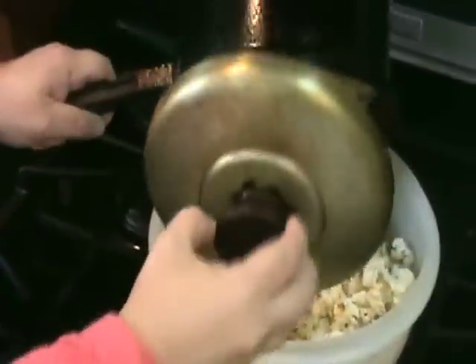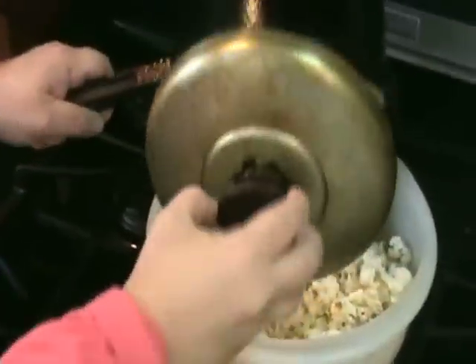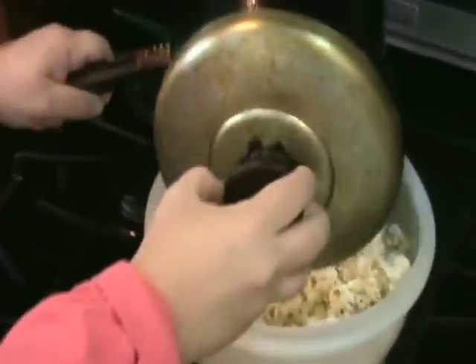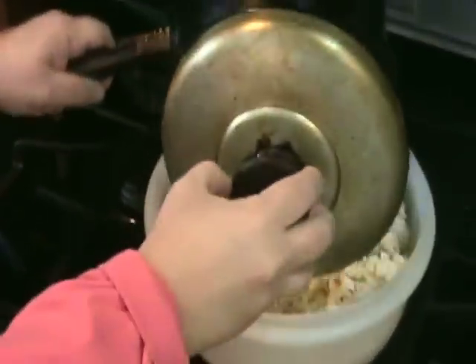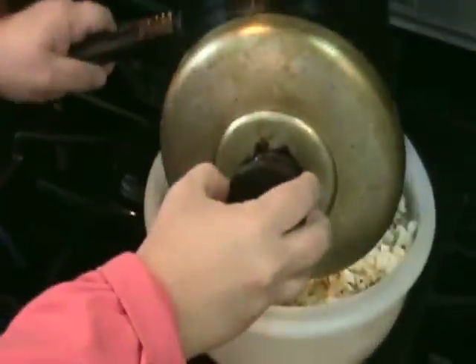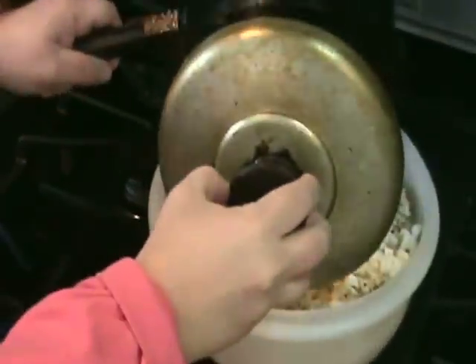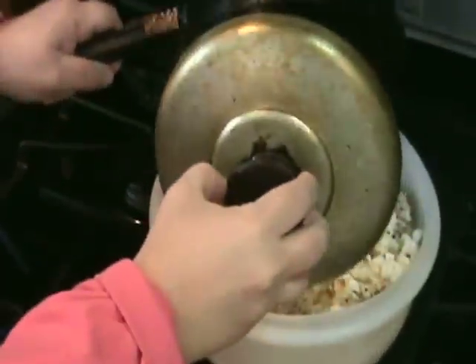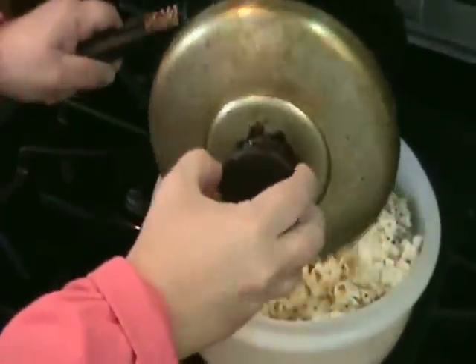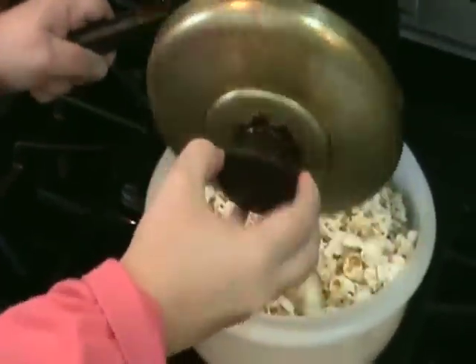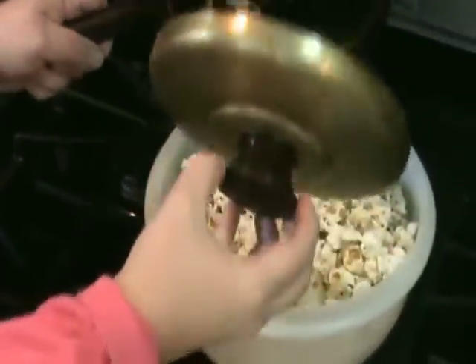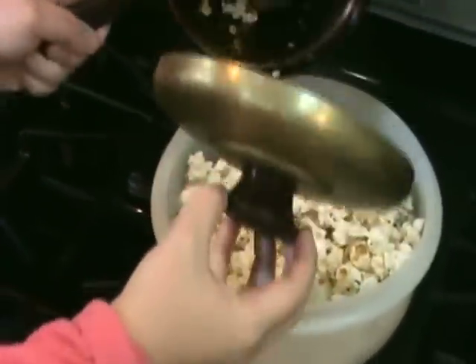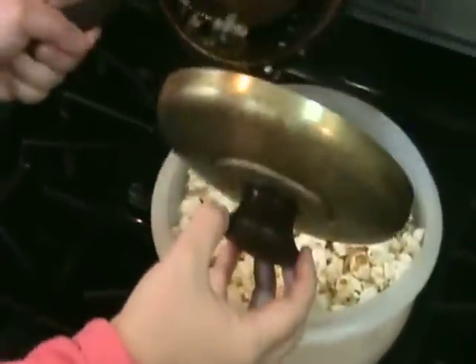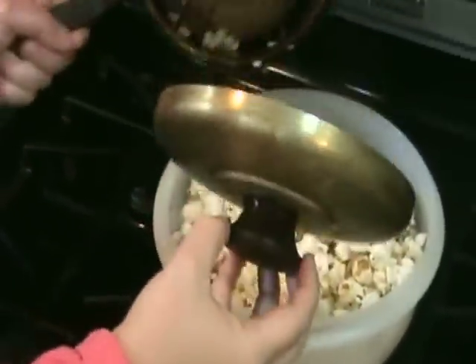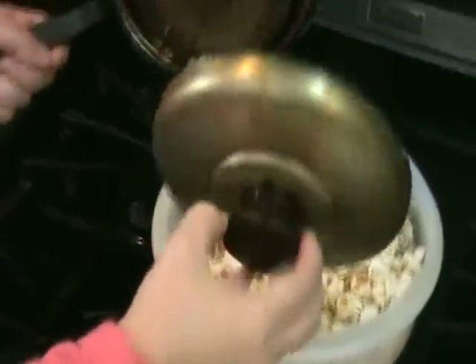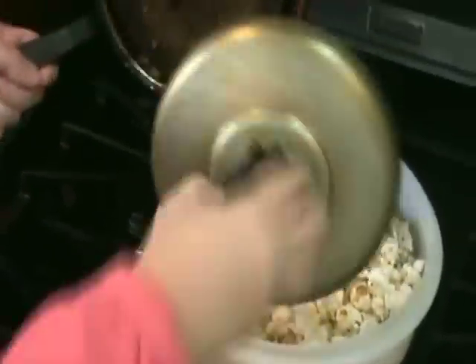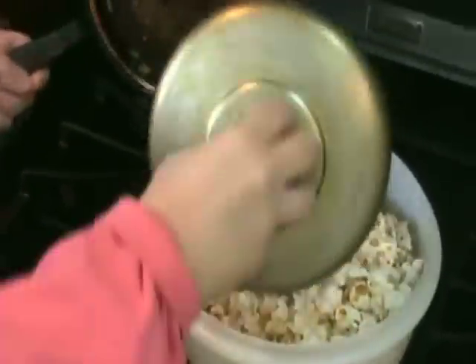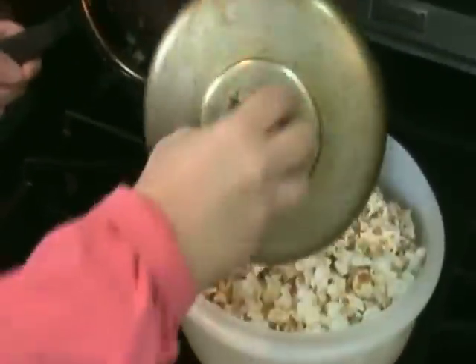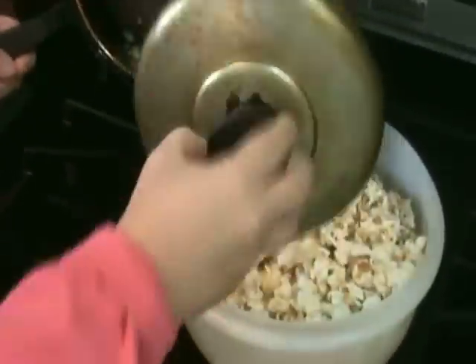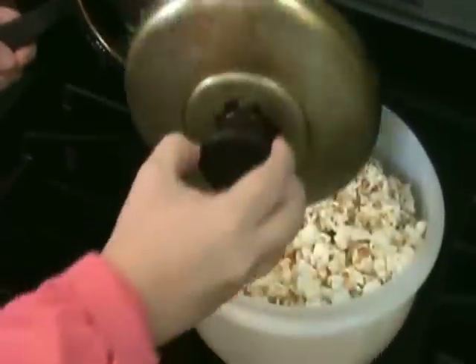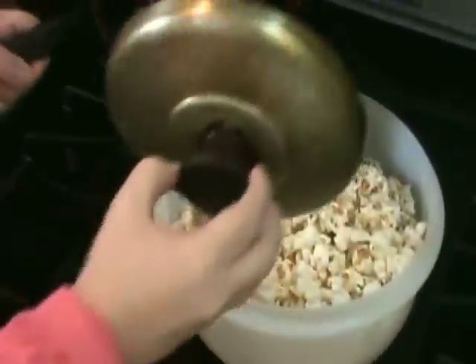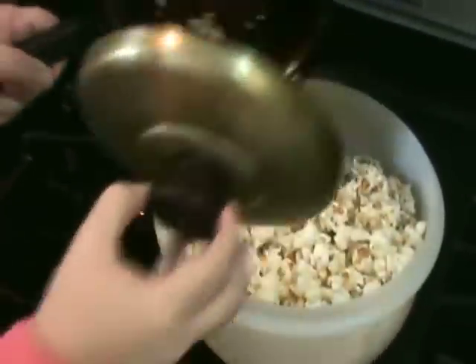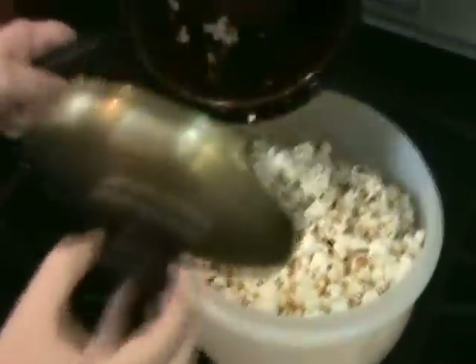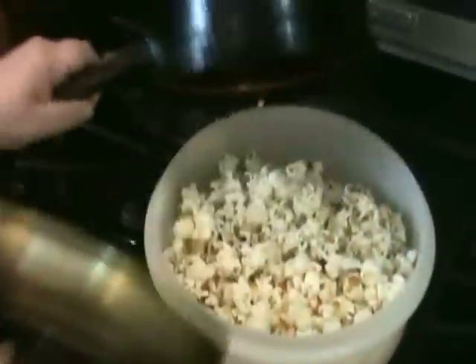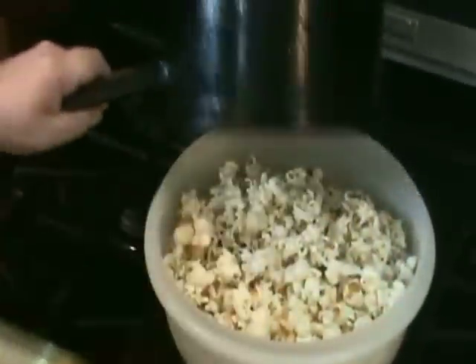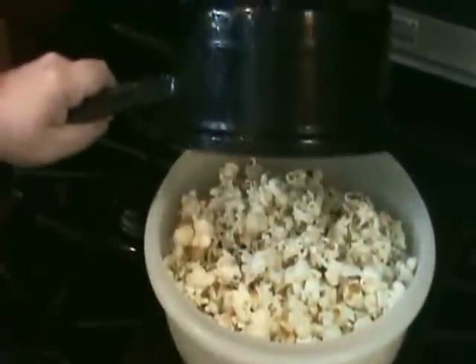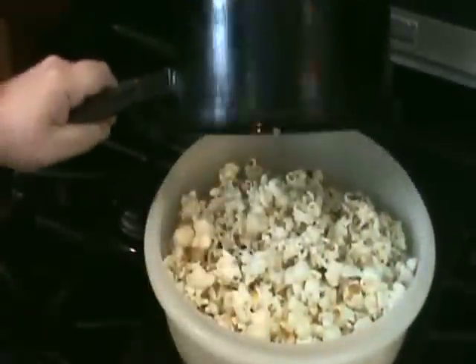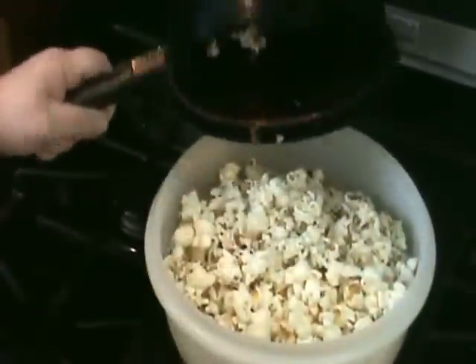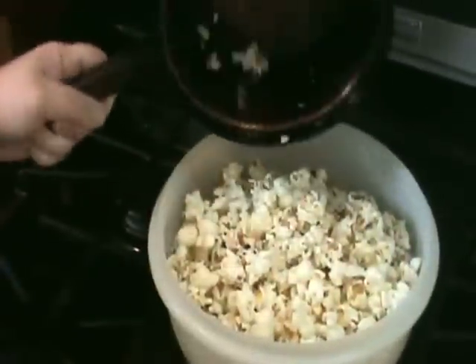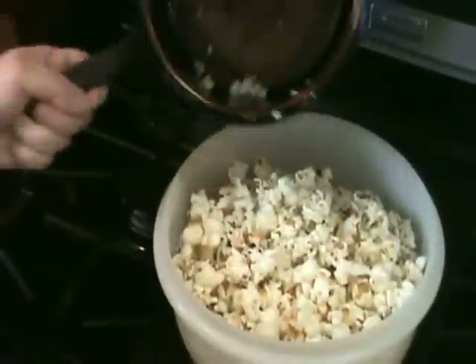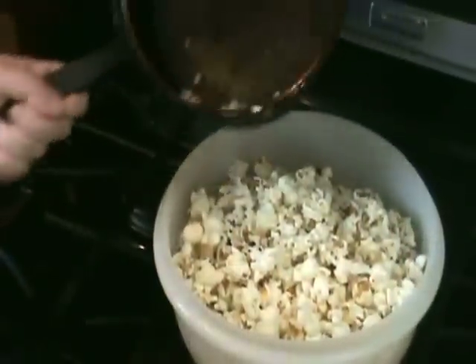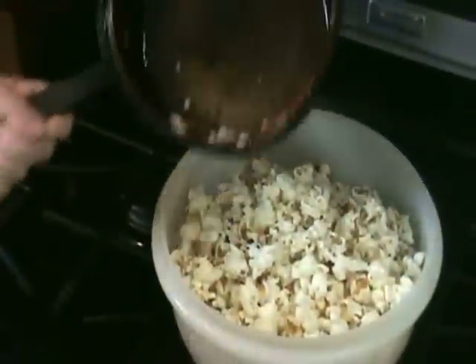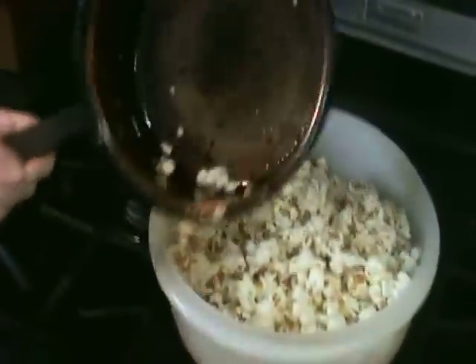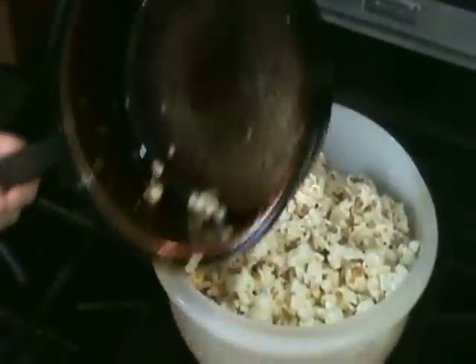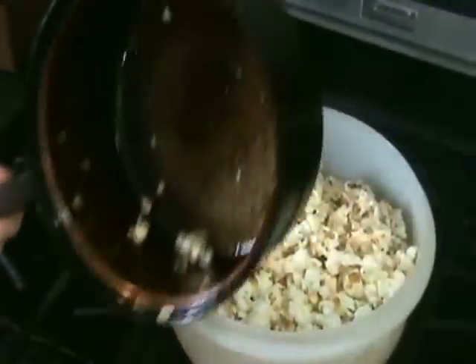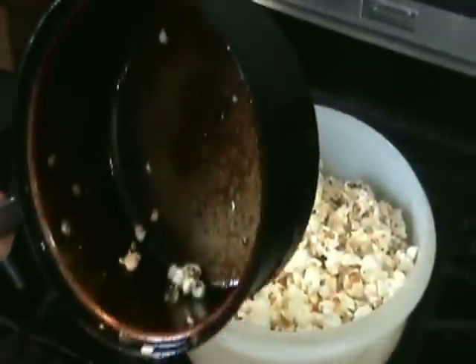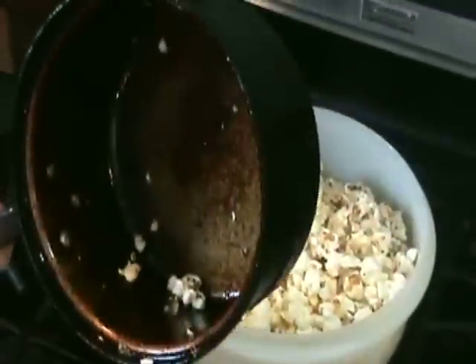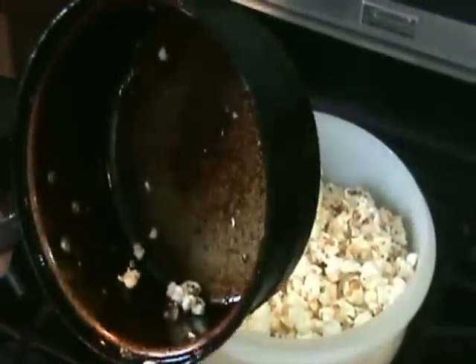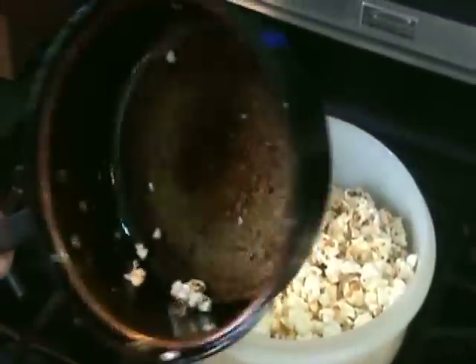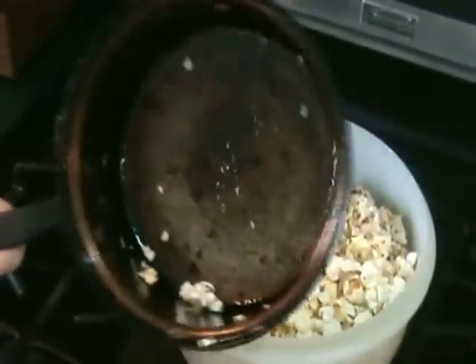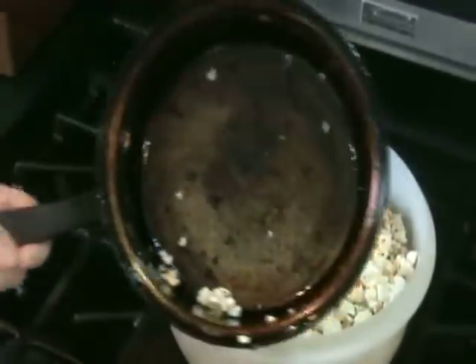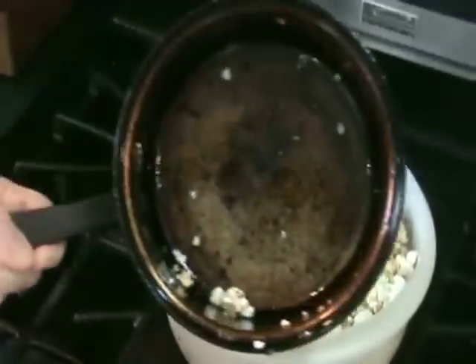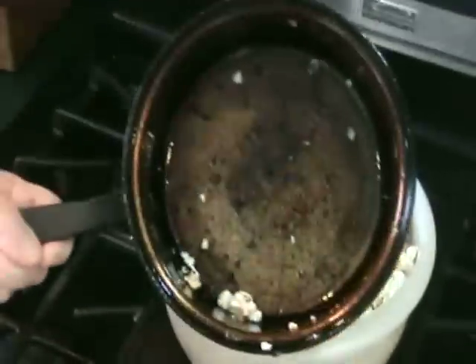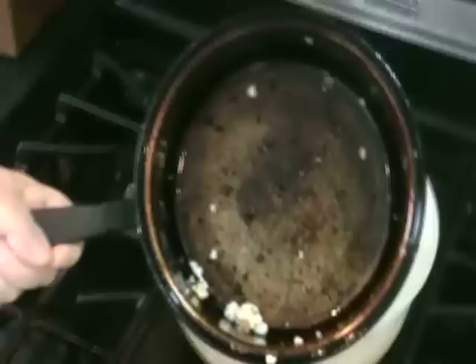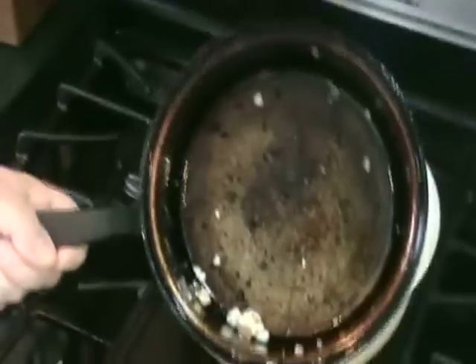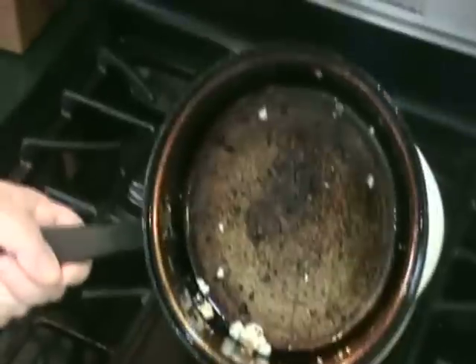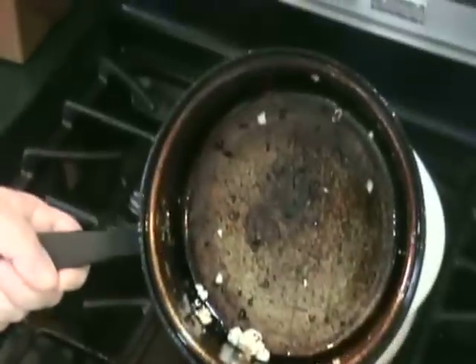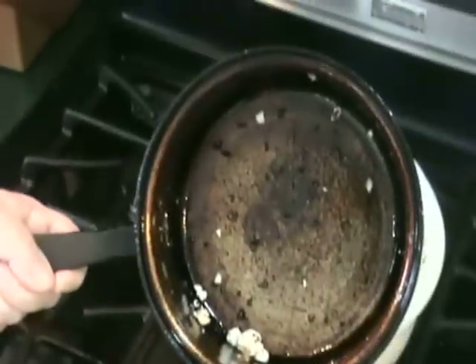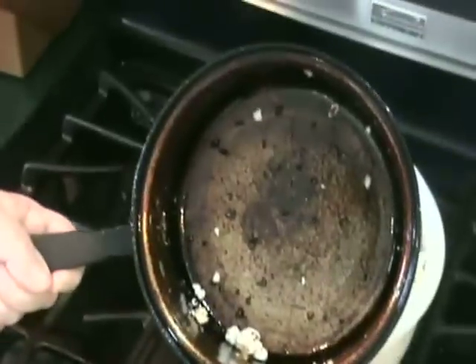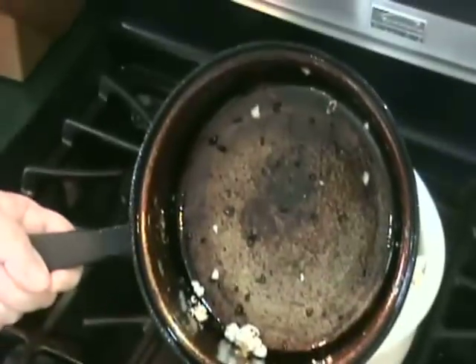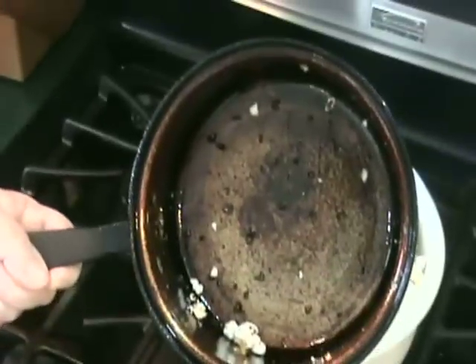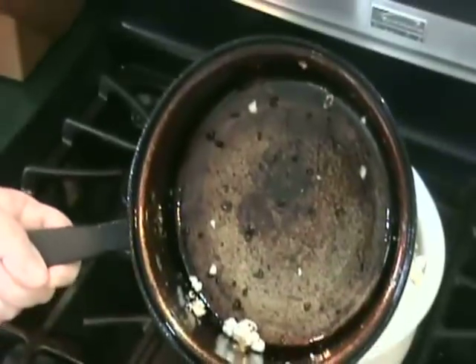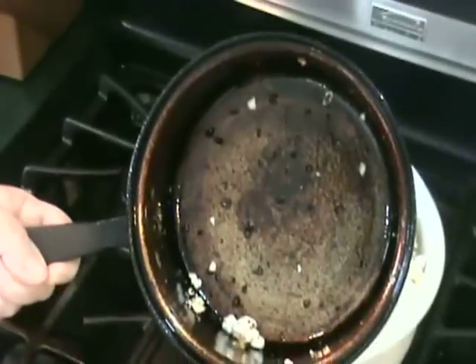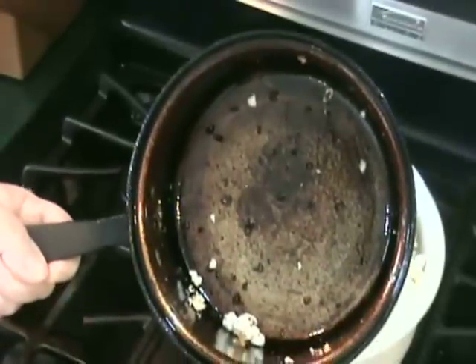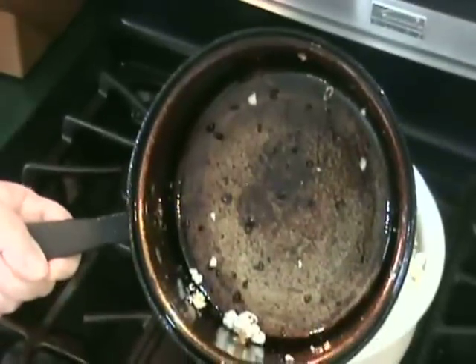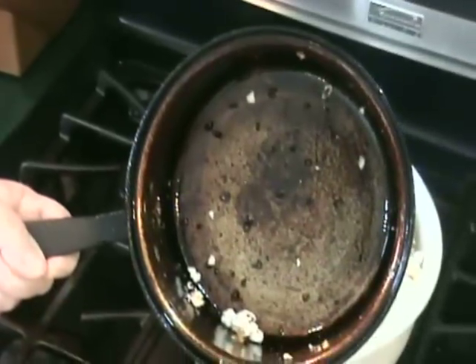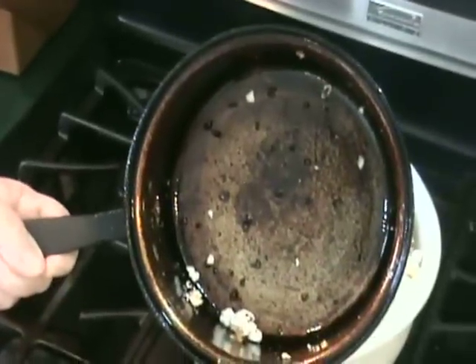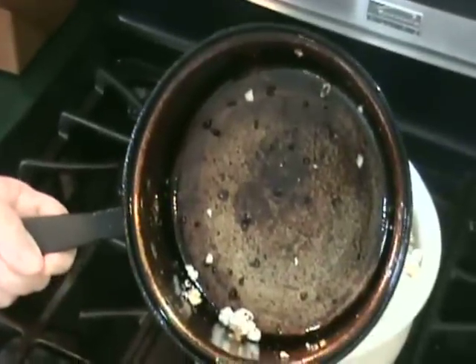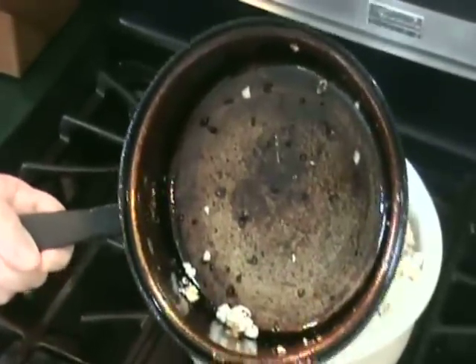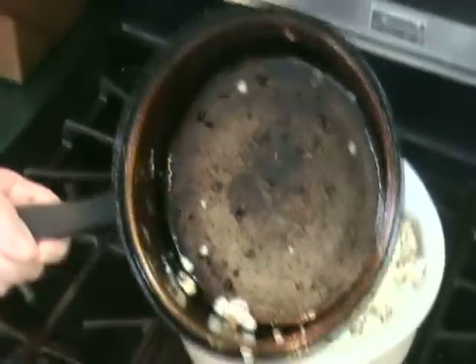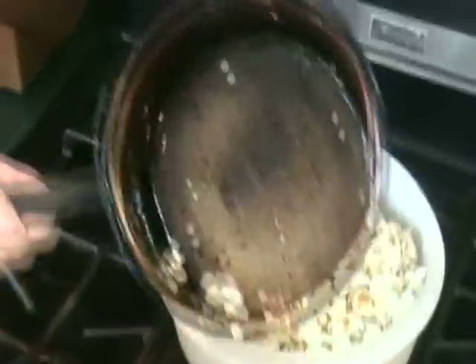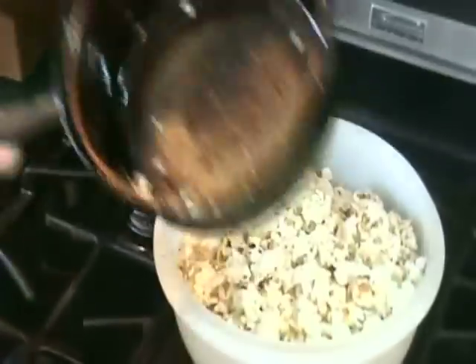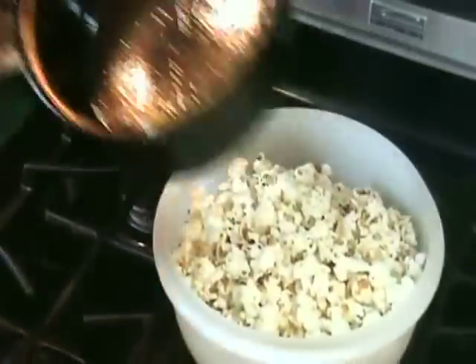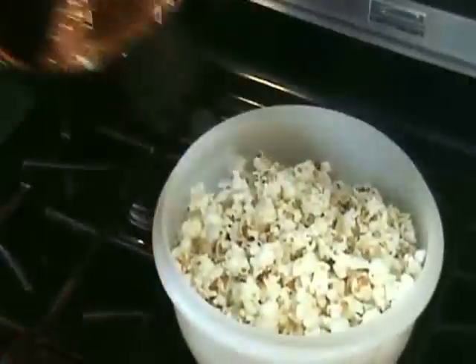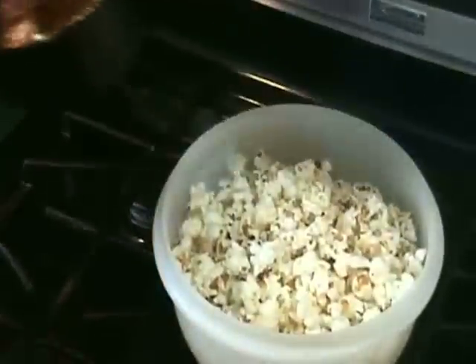Before you know it, you have light, crunchy, fluffy popcorn. And look — every kernel popped.